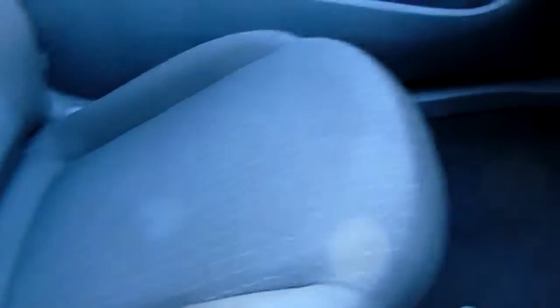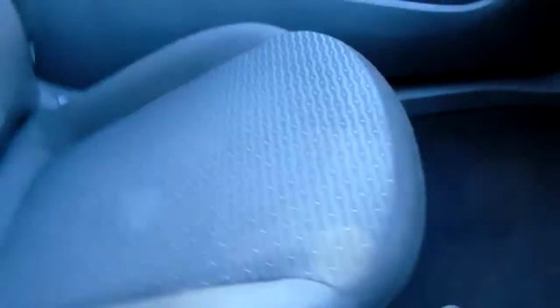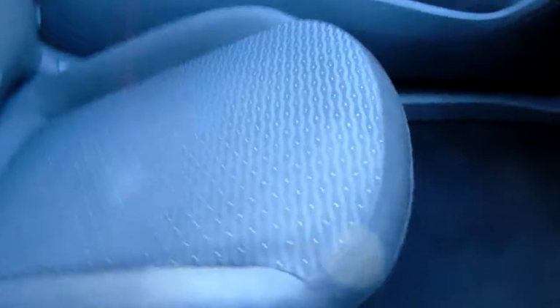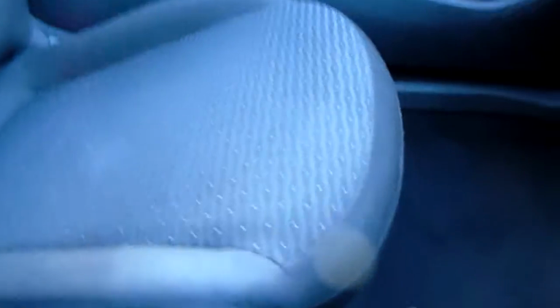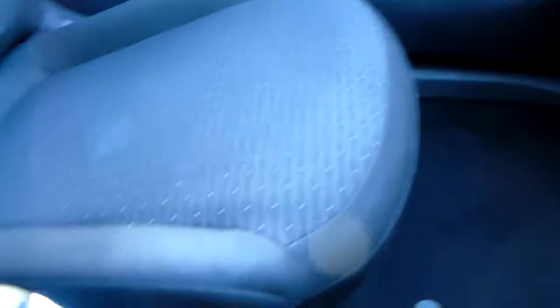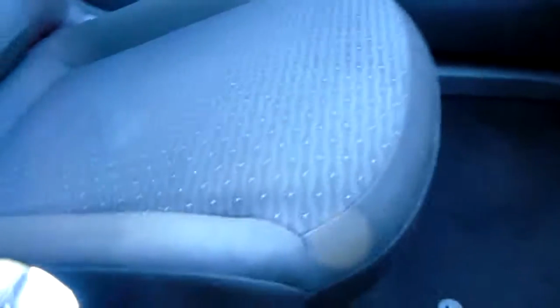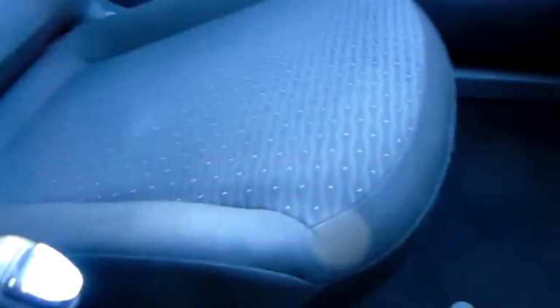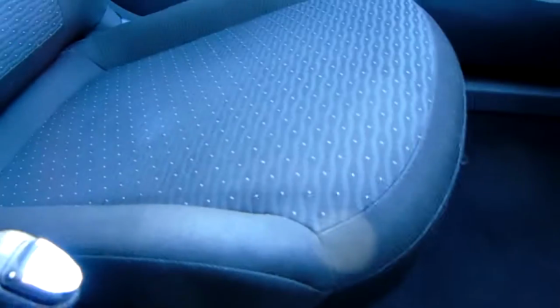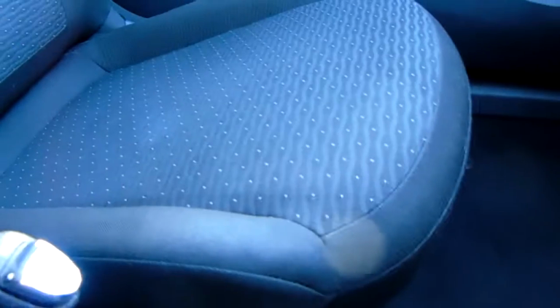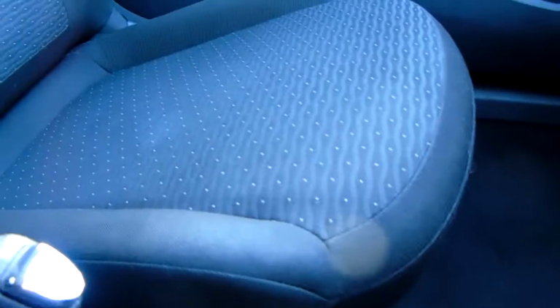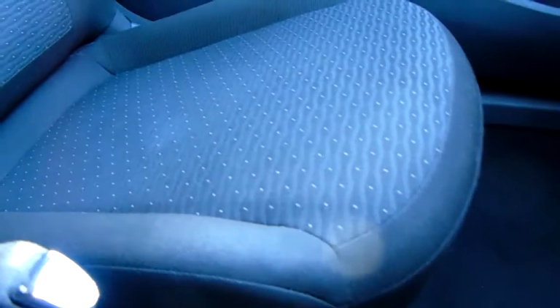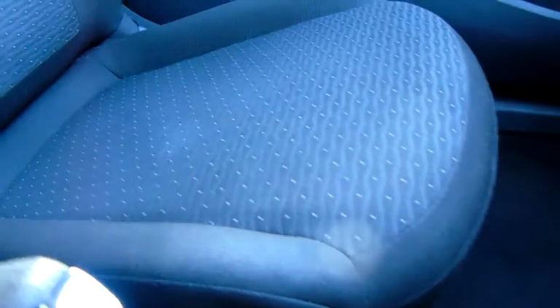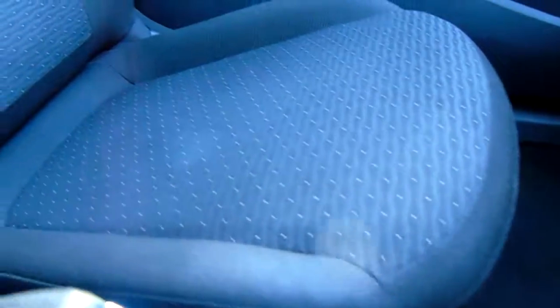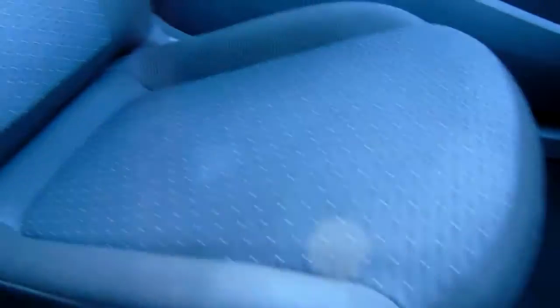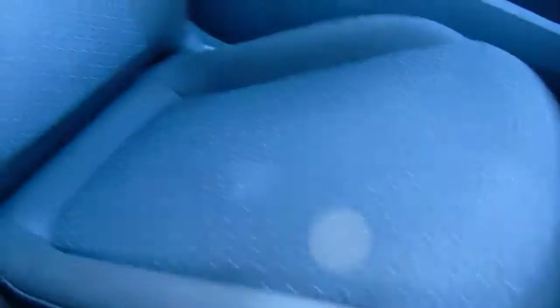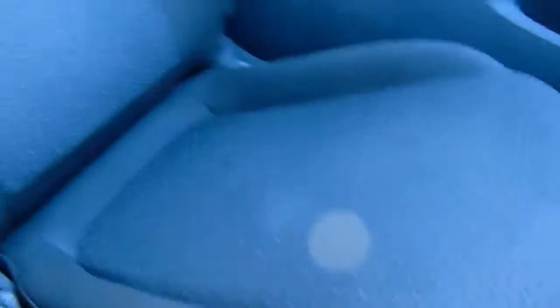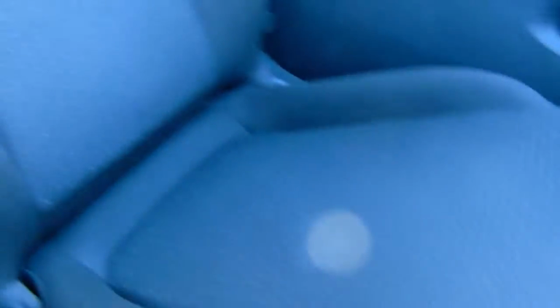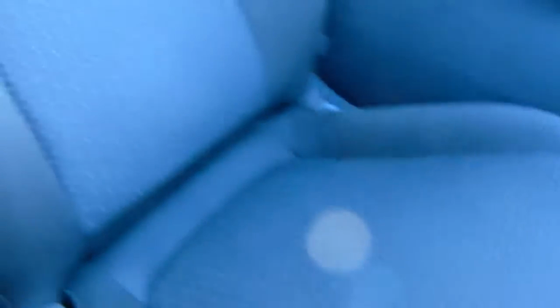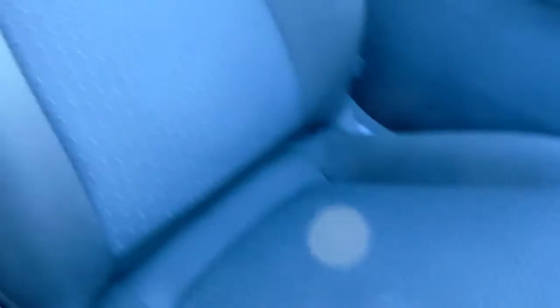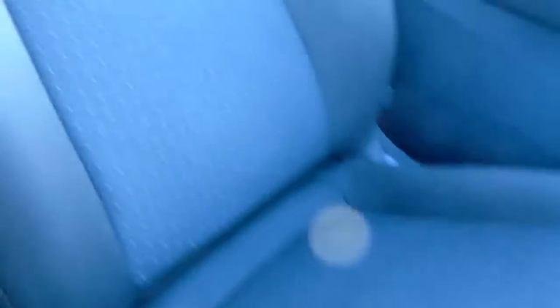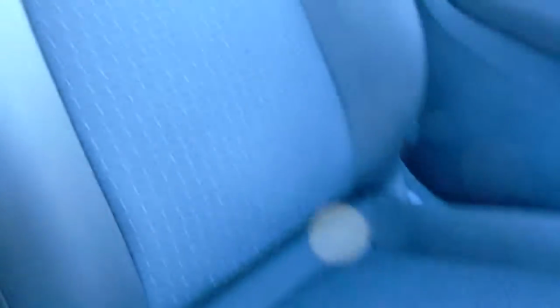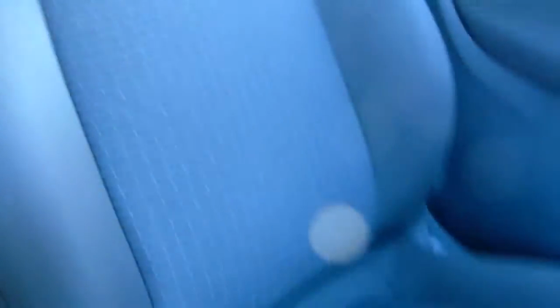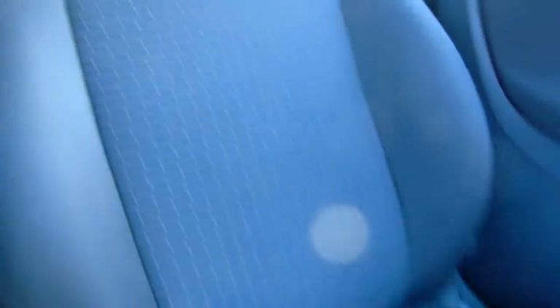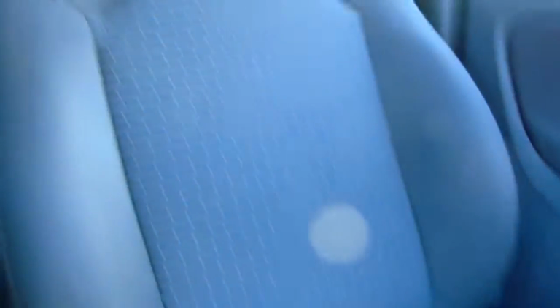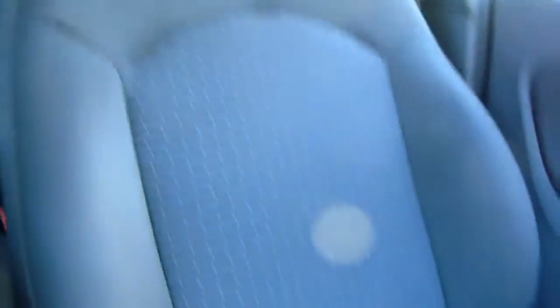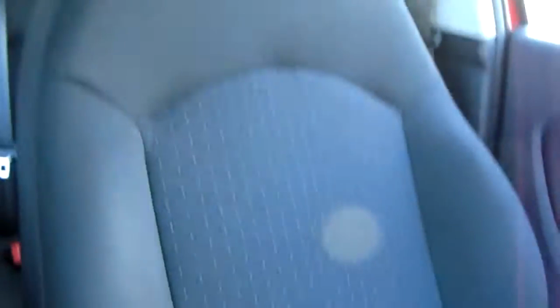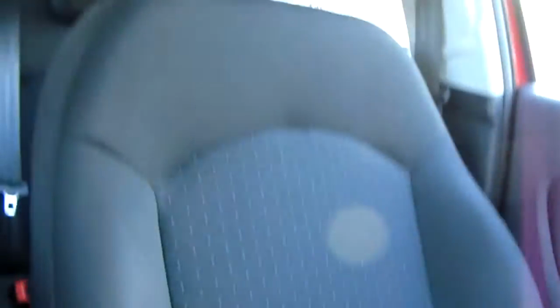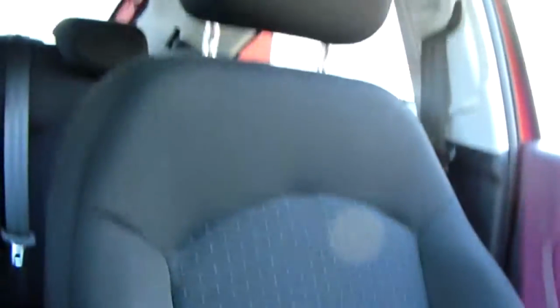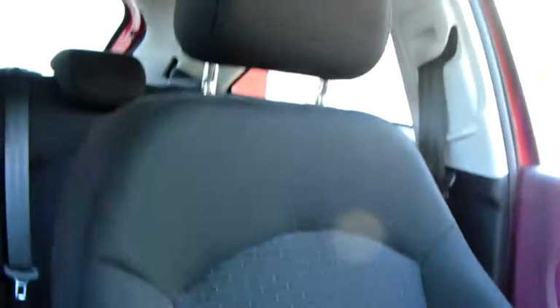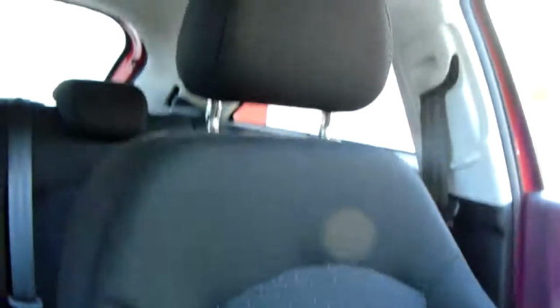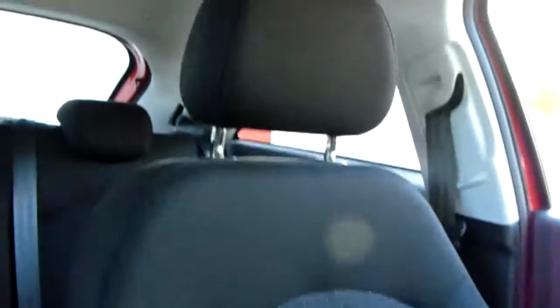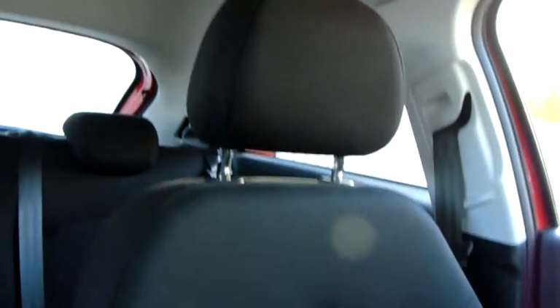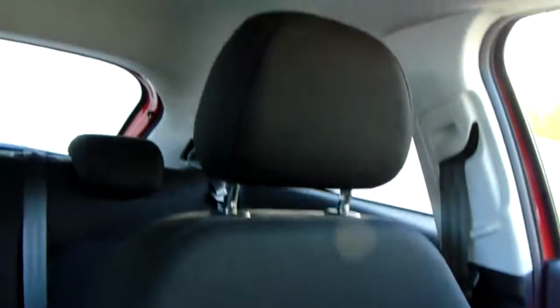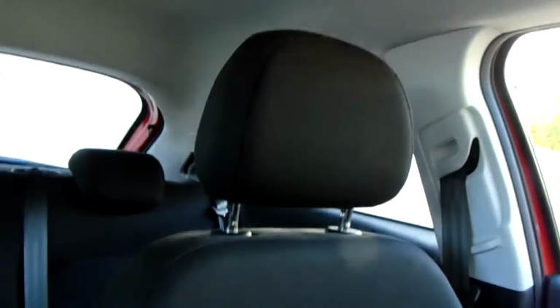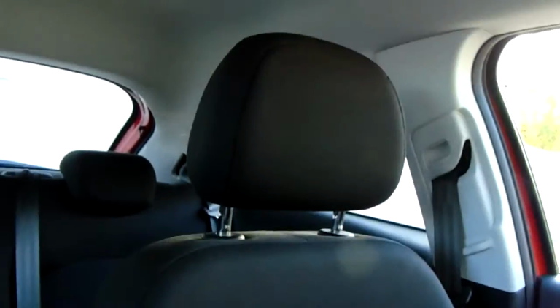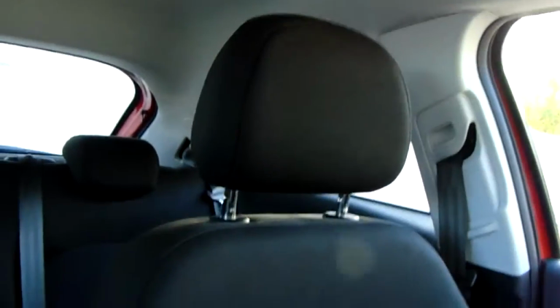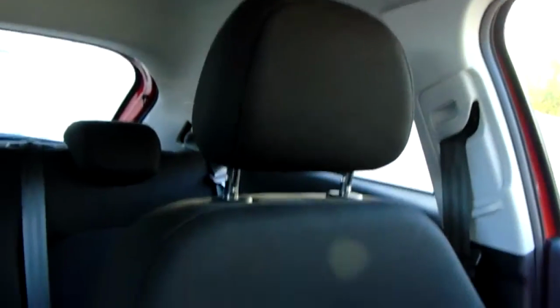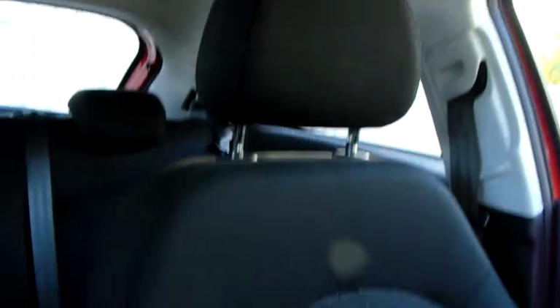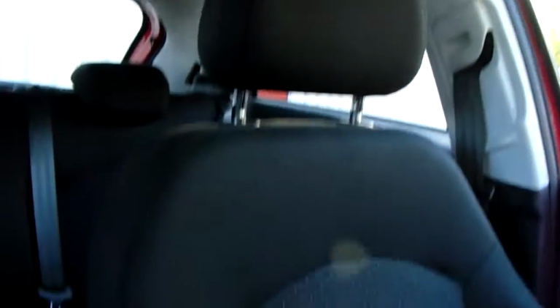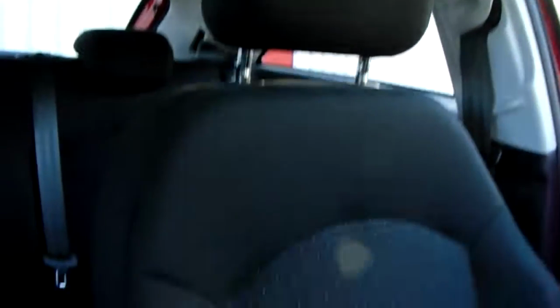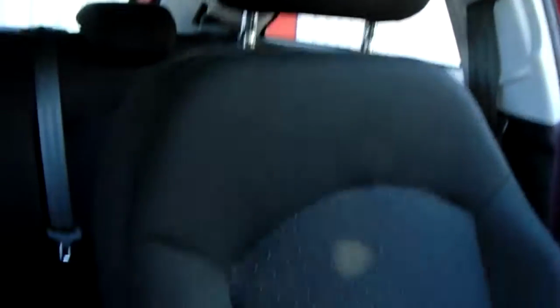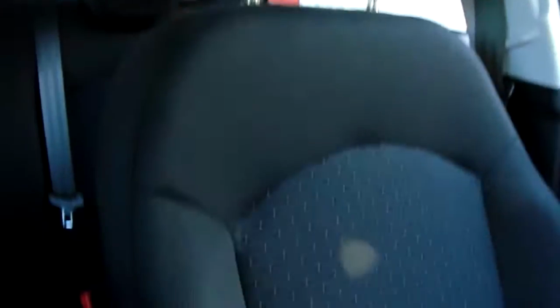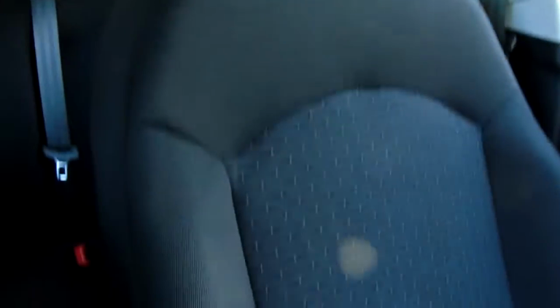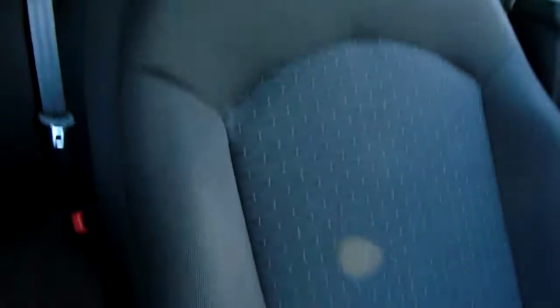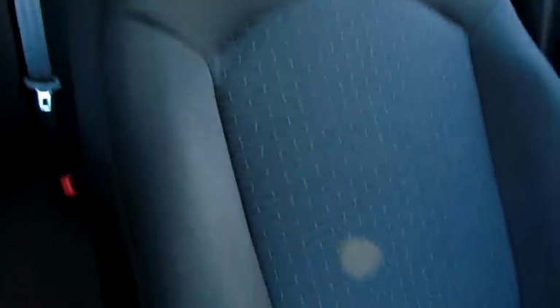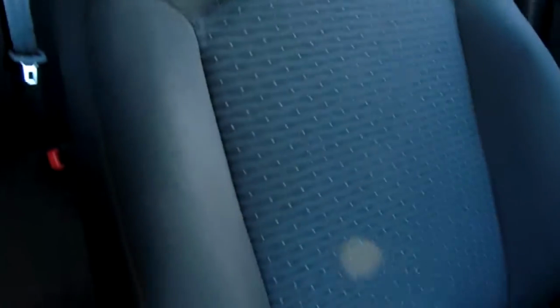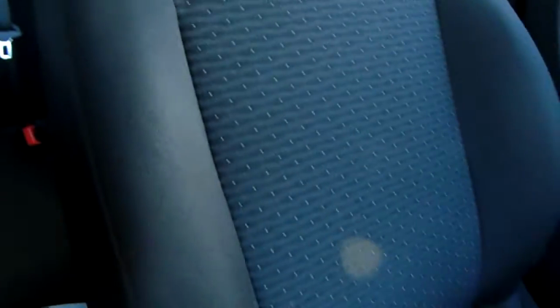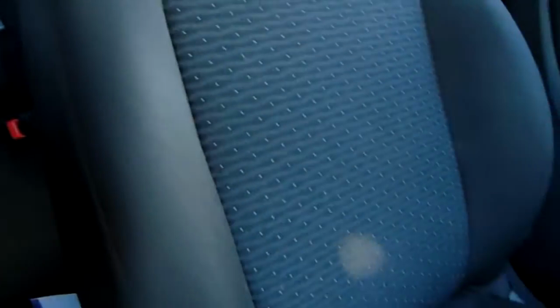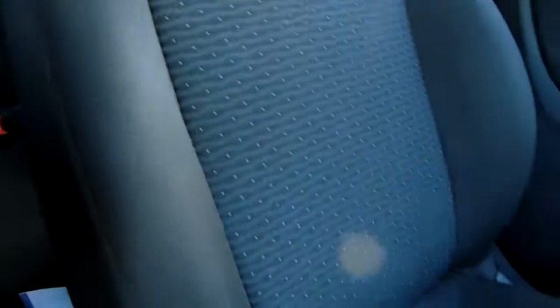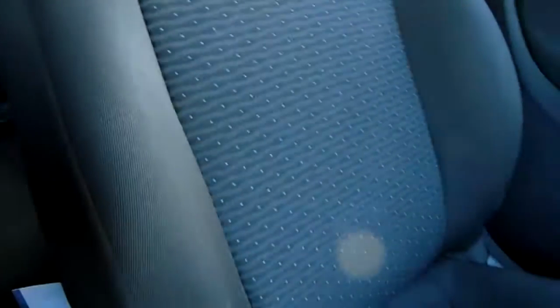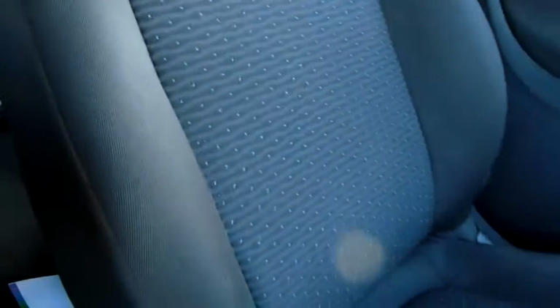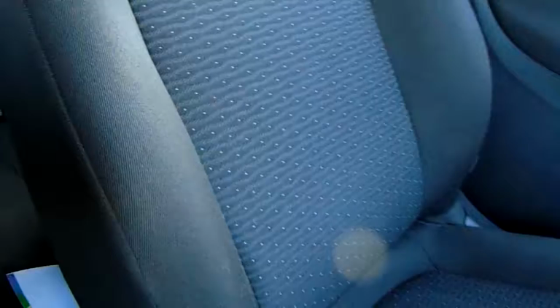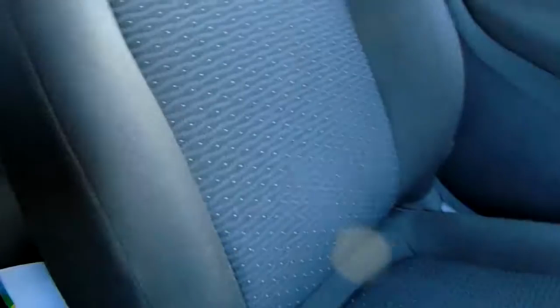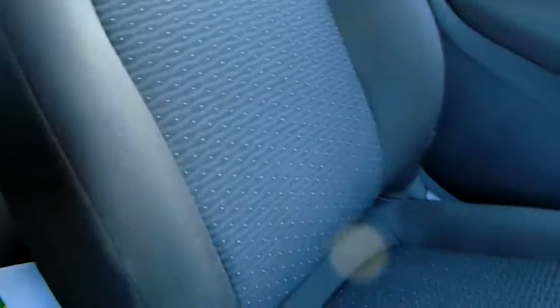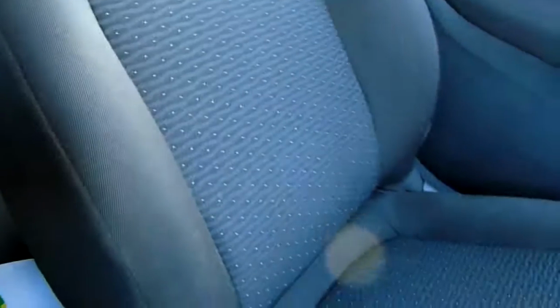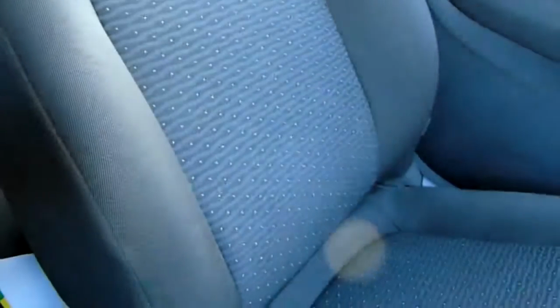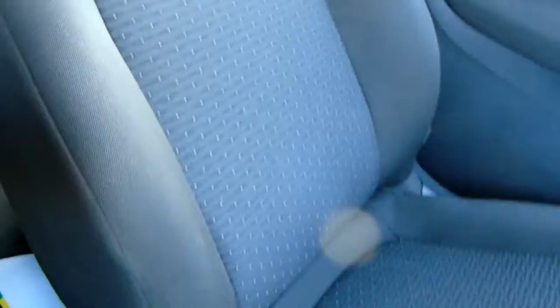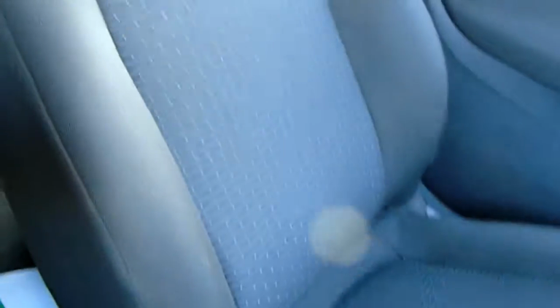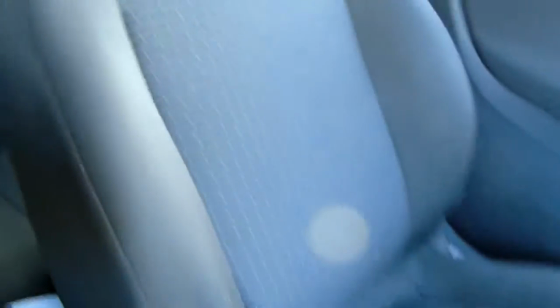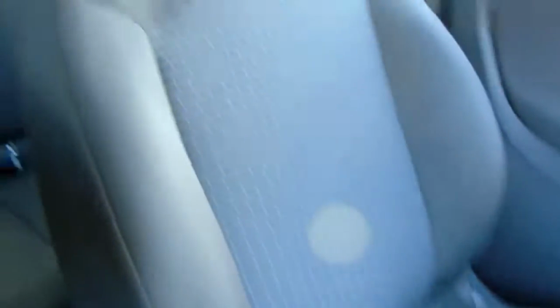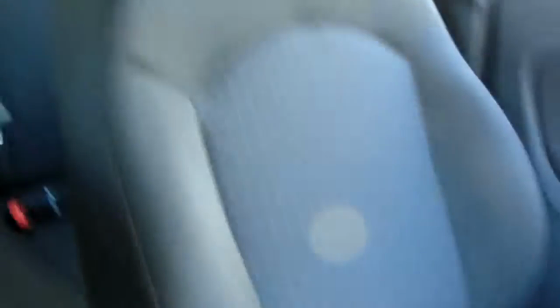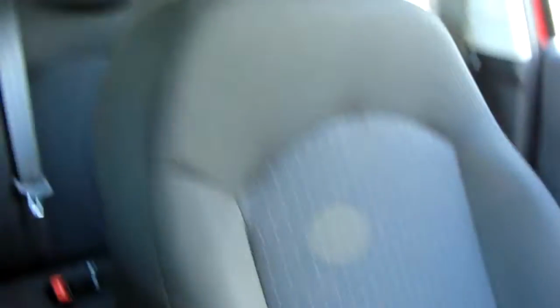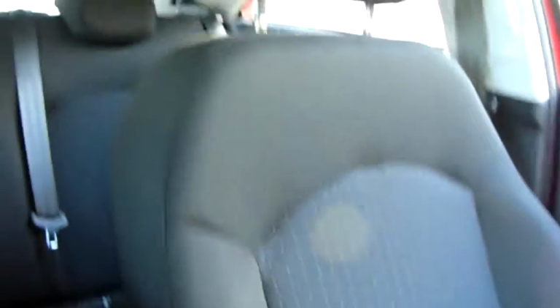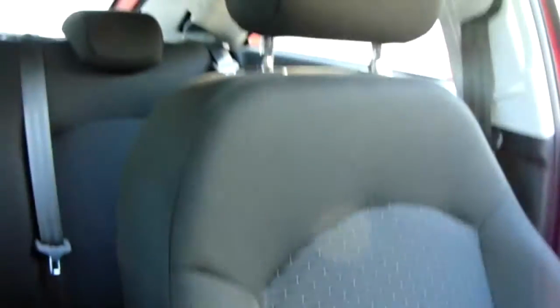Now onto that upholstery — it is cloth but finished to a nice high standard. Great range of manoeuvrability and really soft seating, which makes for a really comfortable journey.